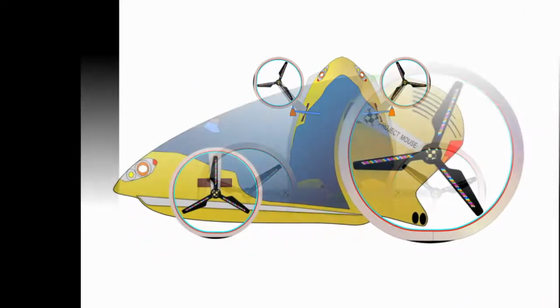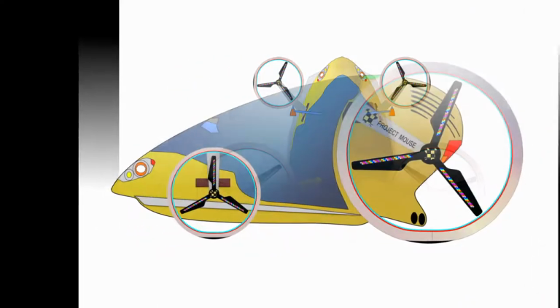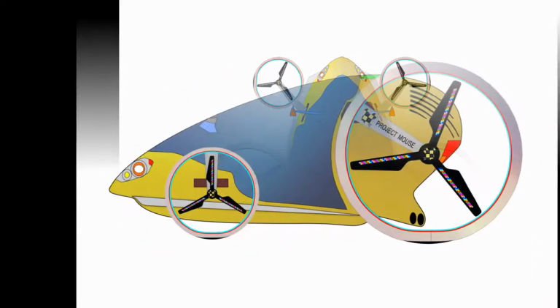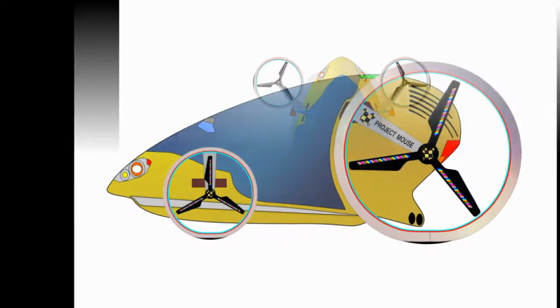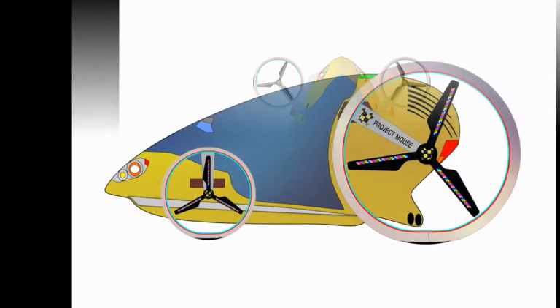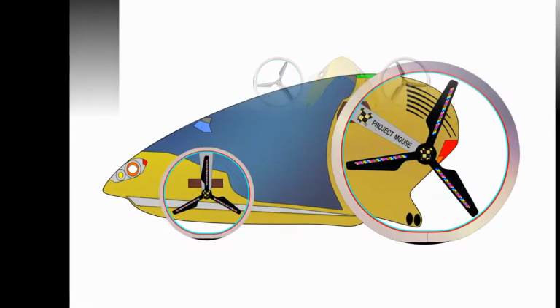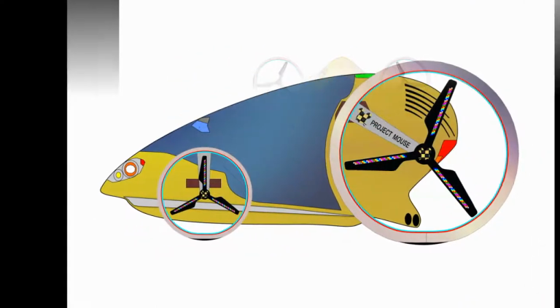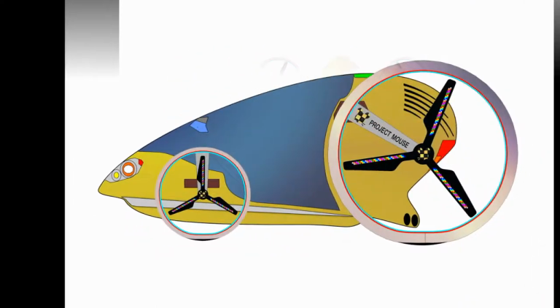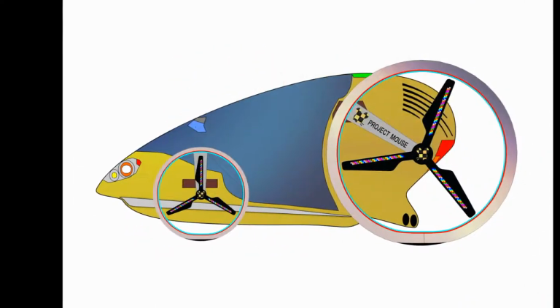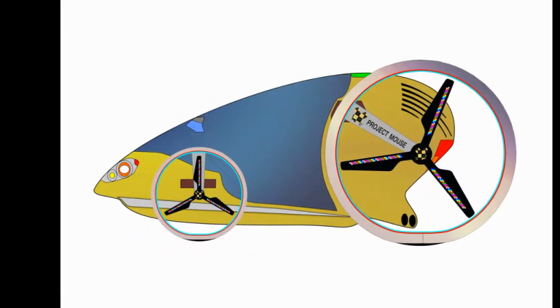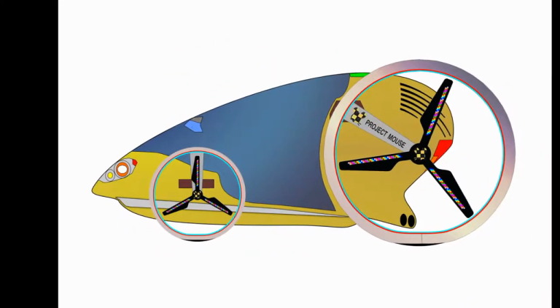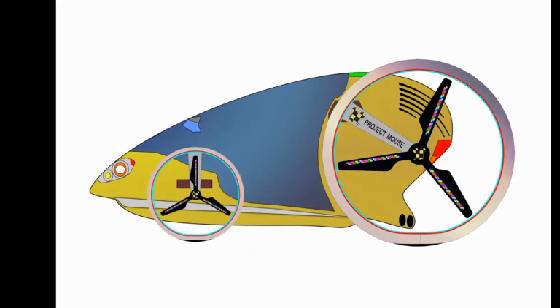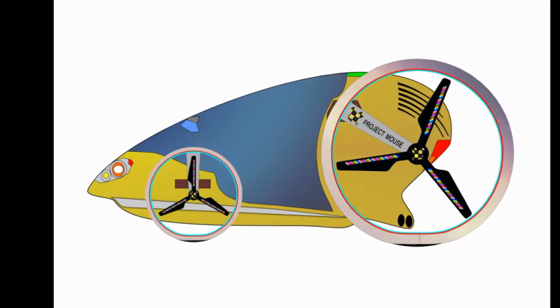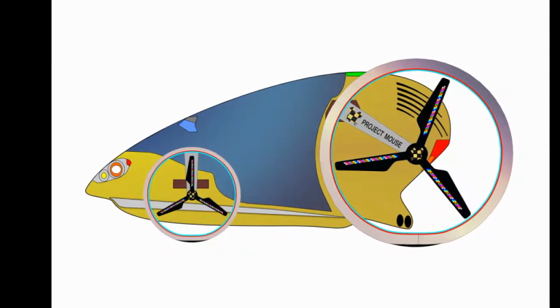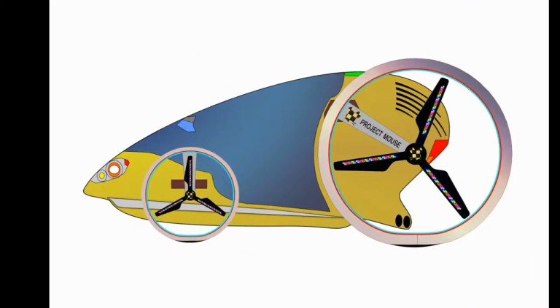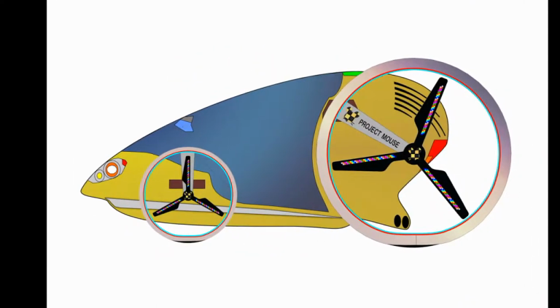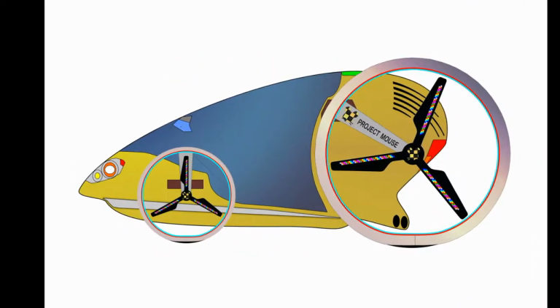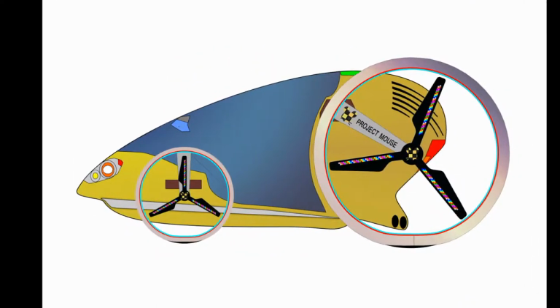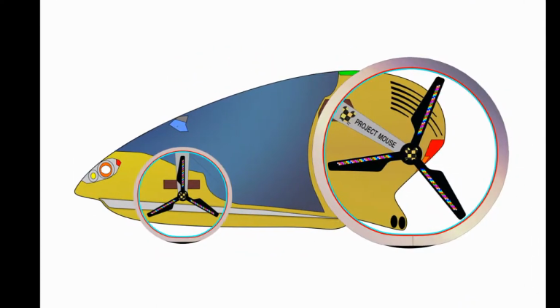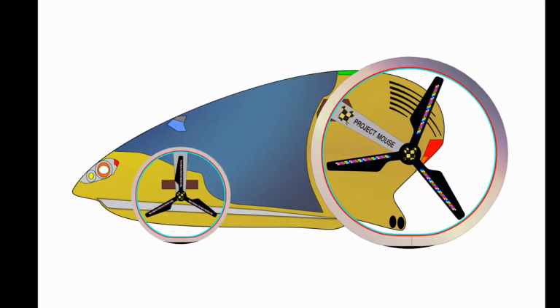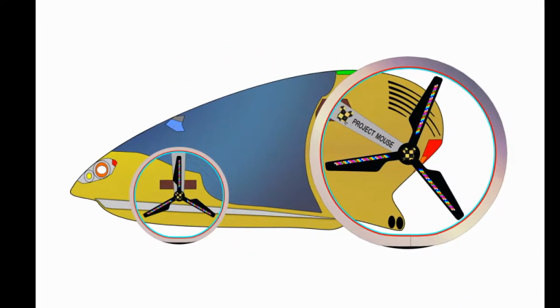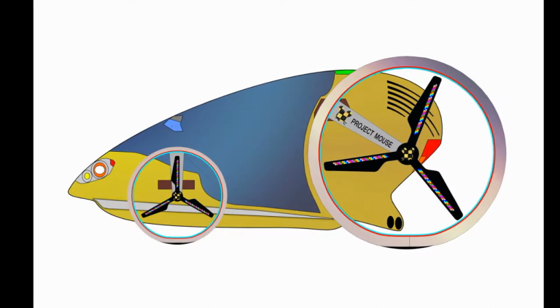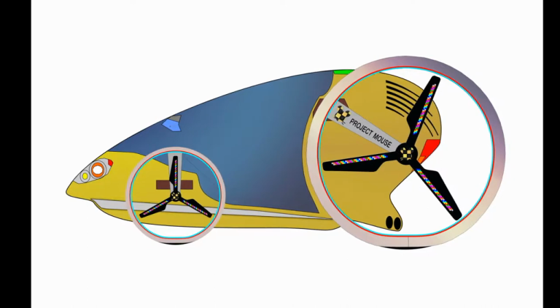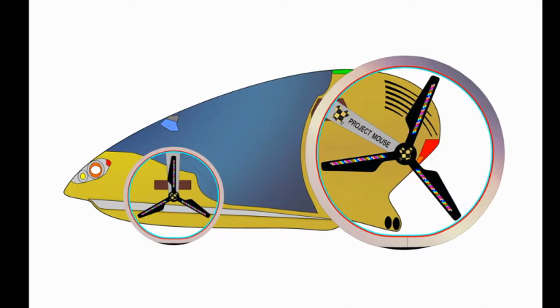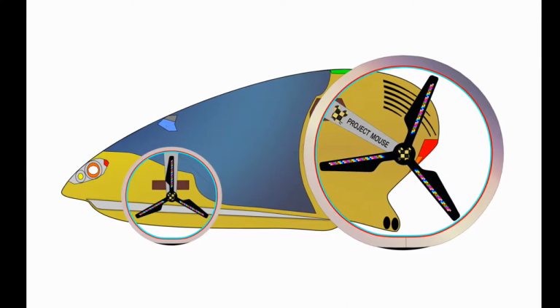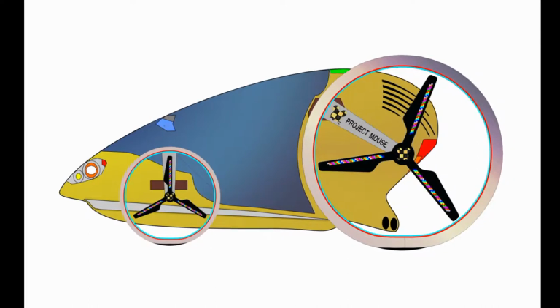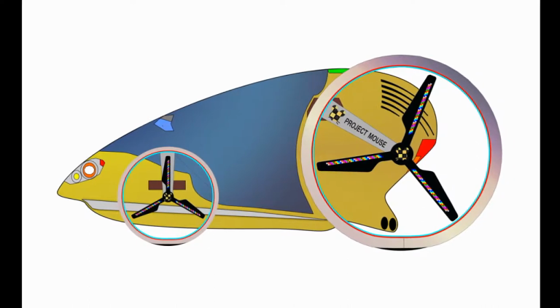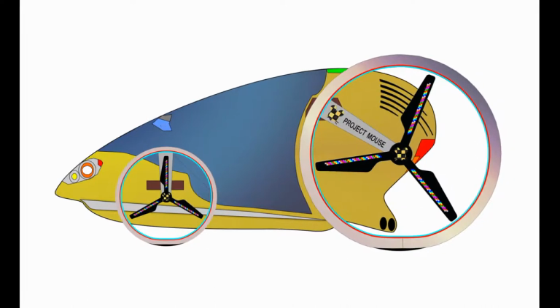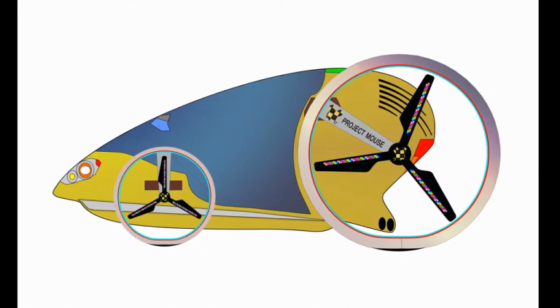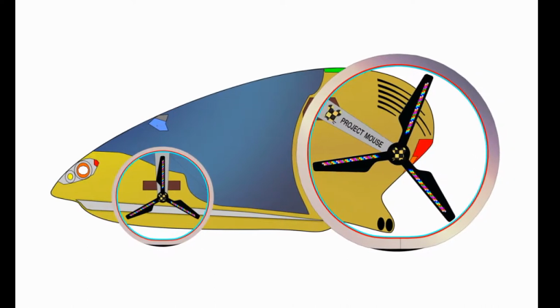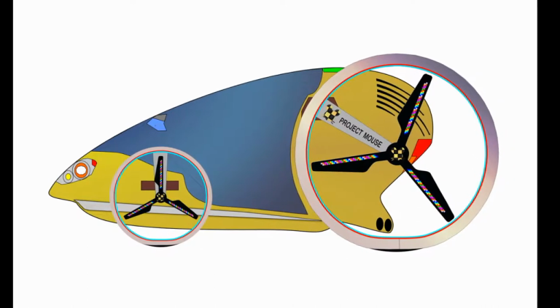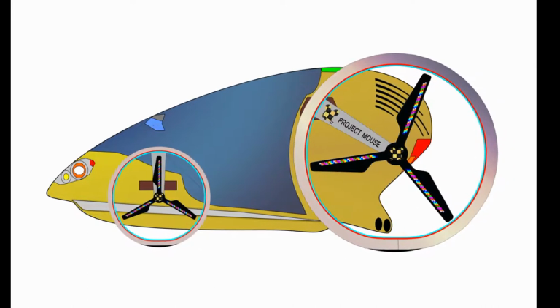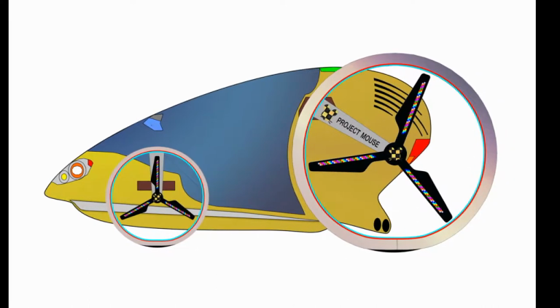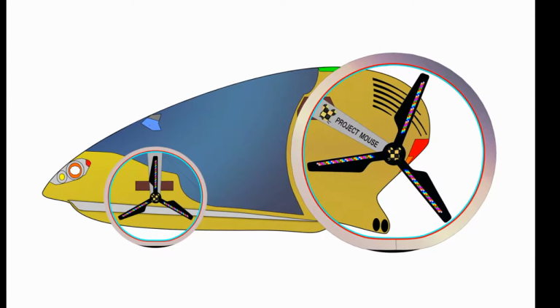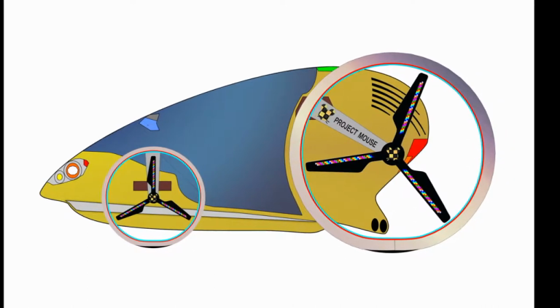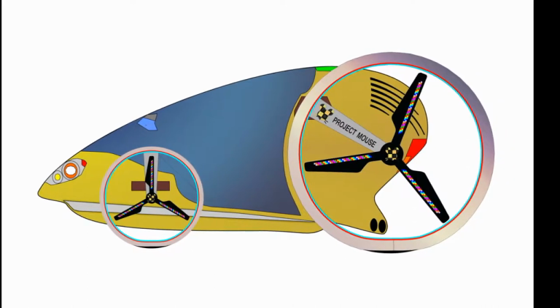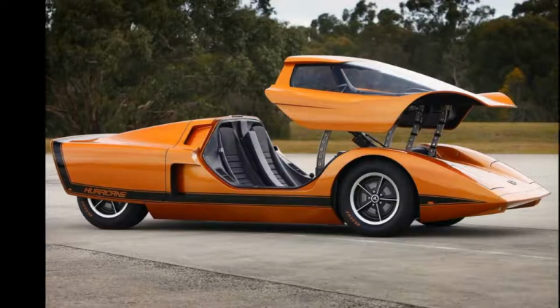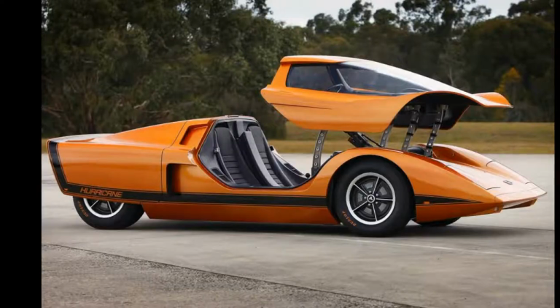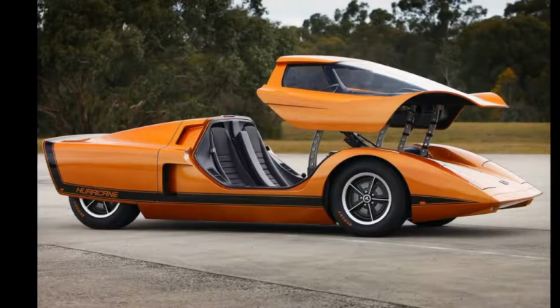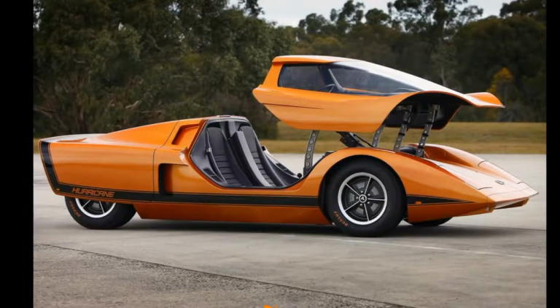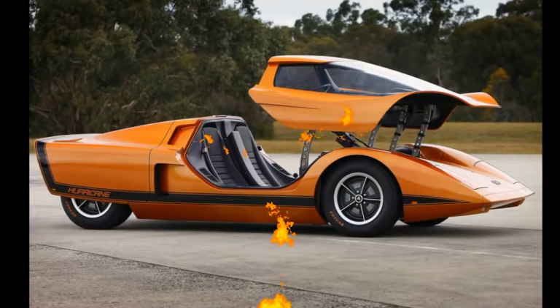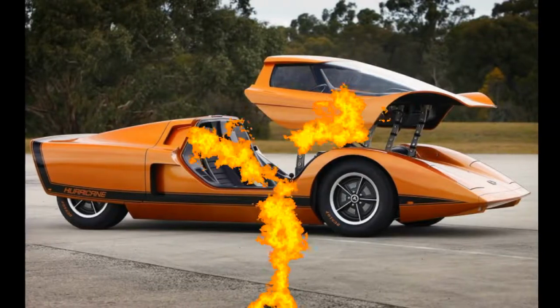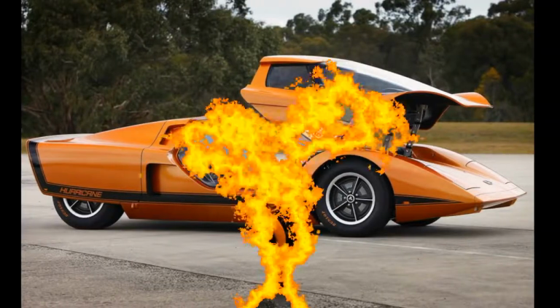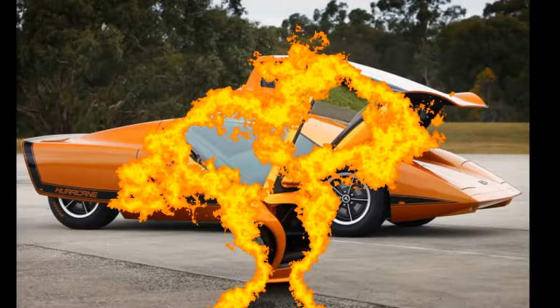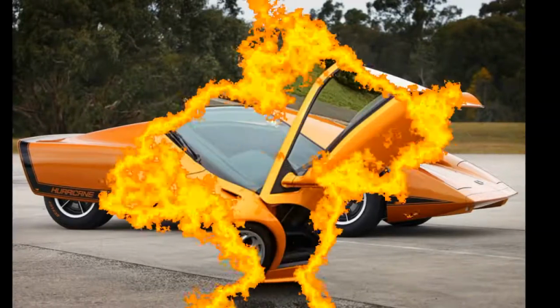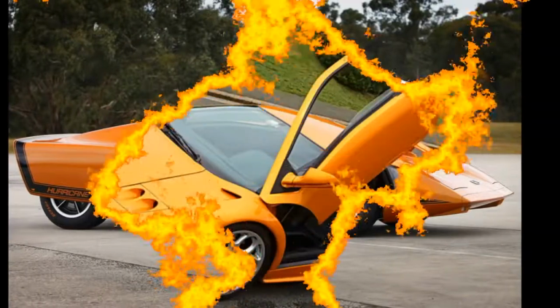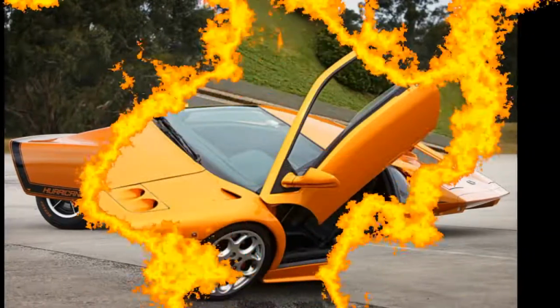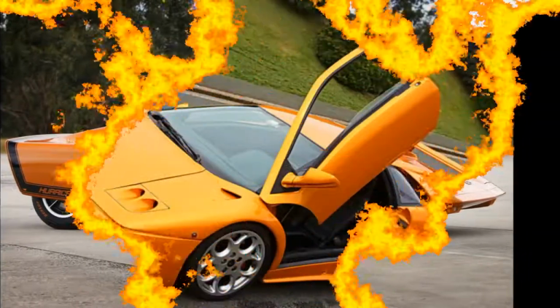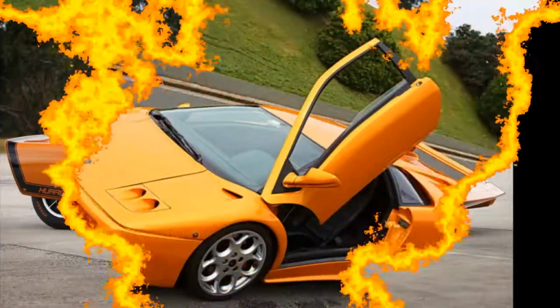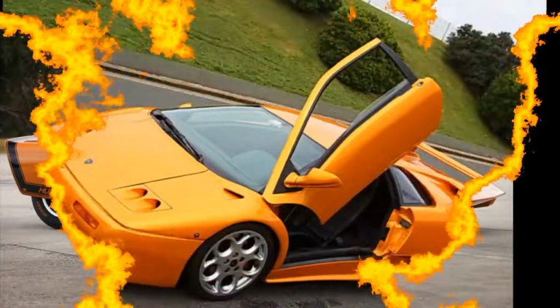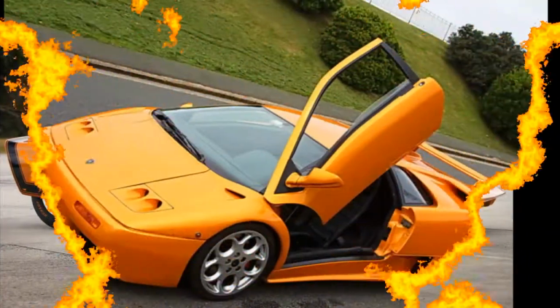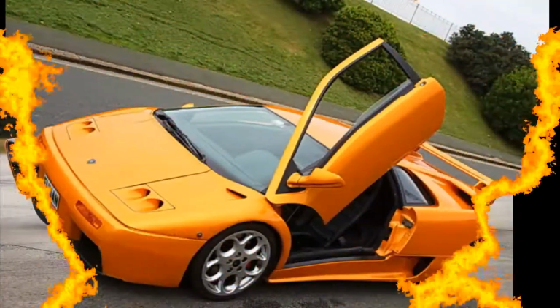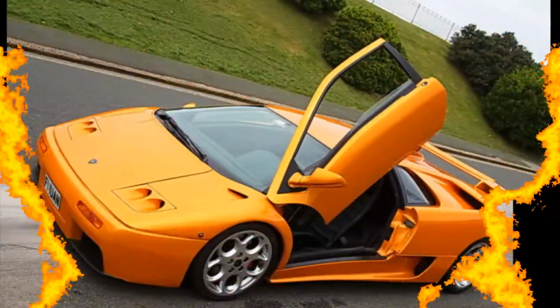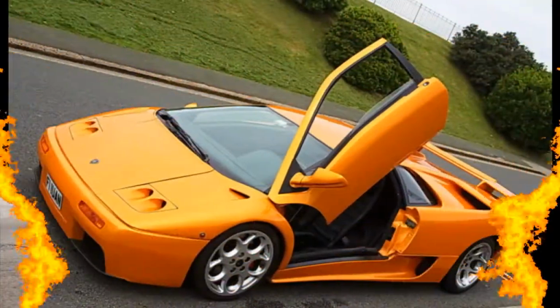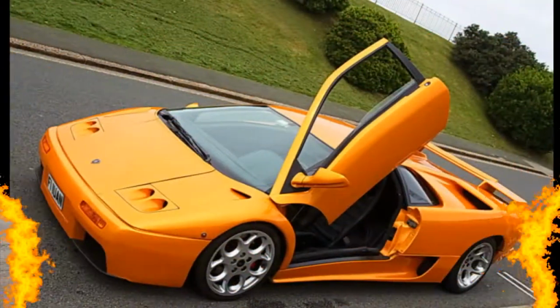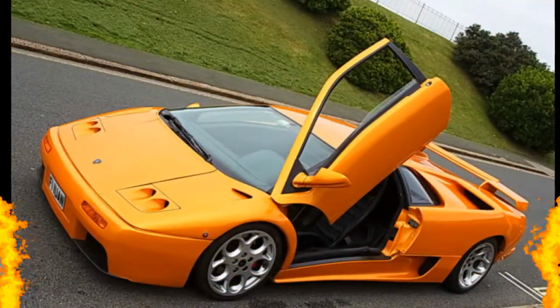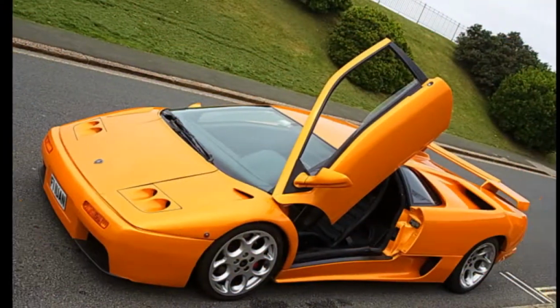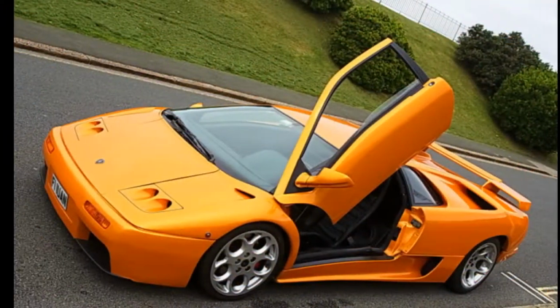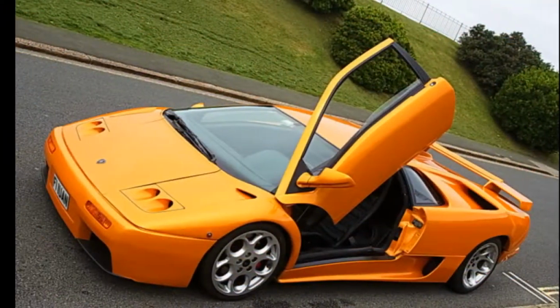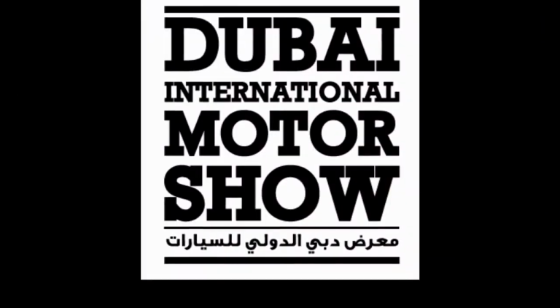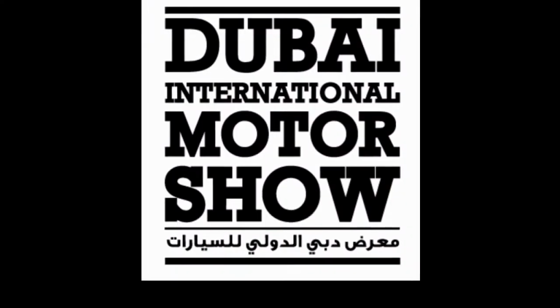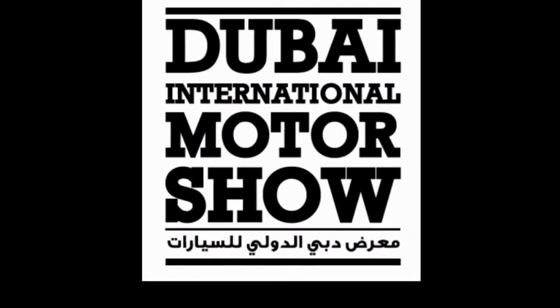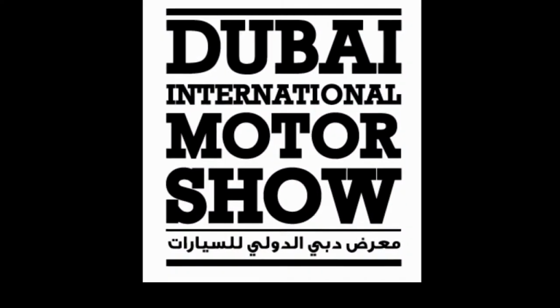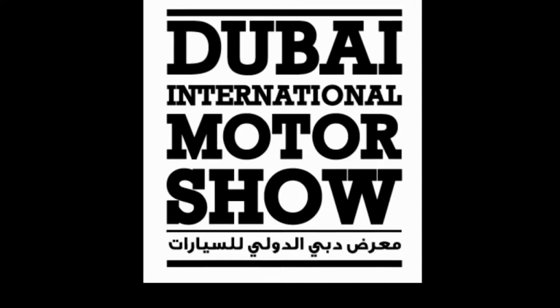How the roof or doors will open has not been decided yet, but we have two possible options: Huracán or Lamborghini Diablo style. Let's get started.